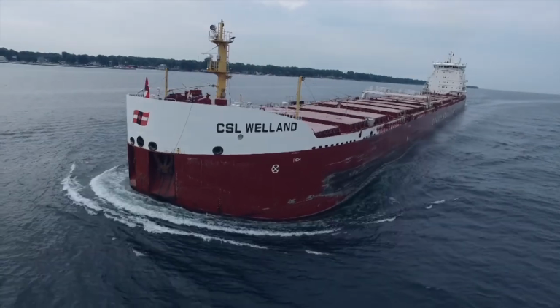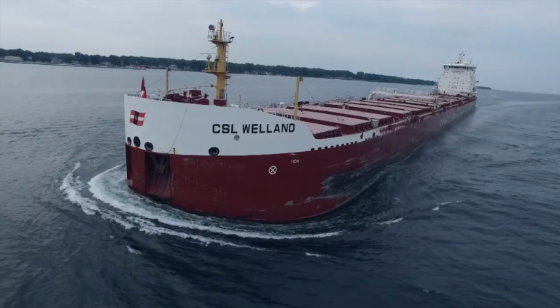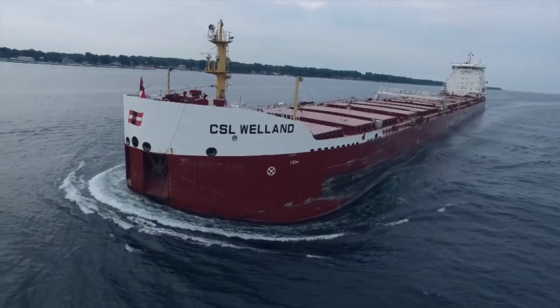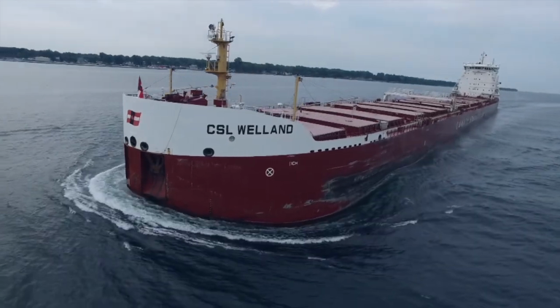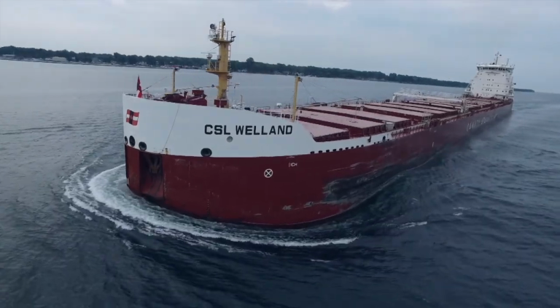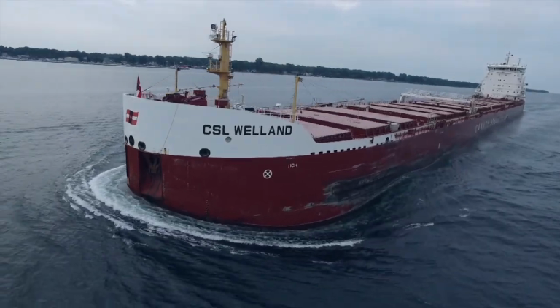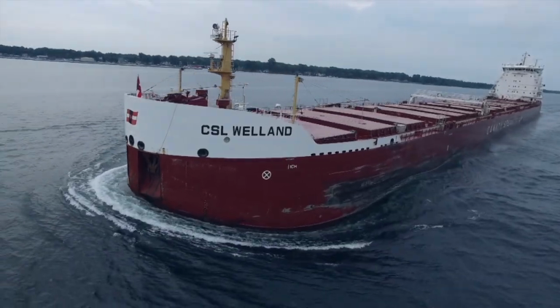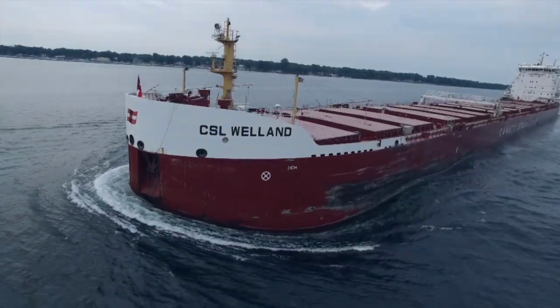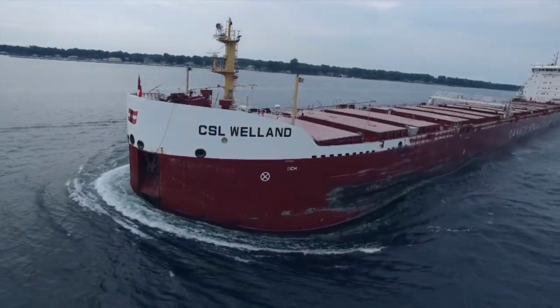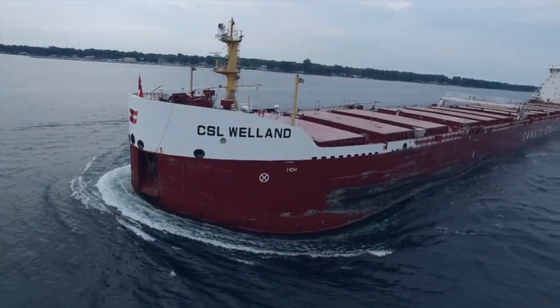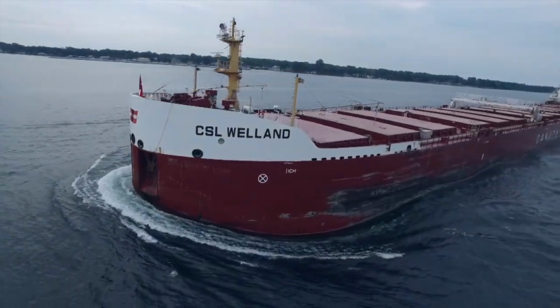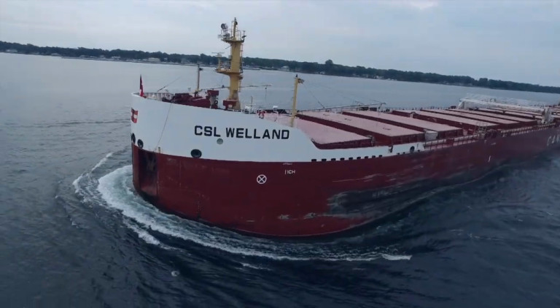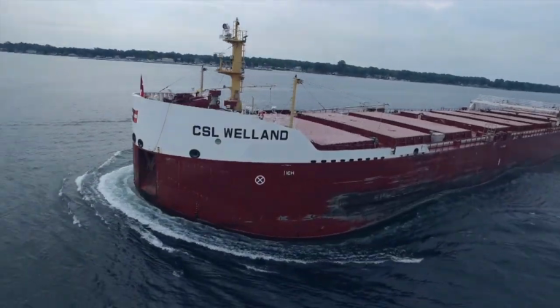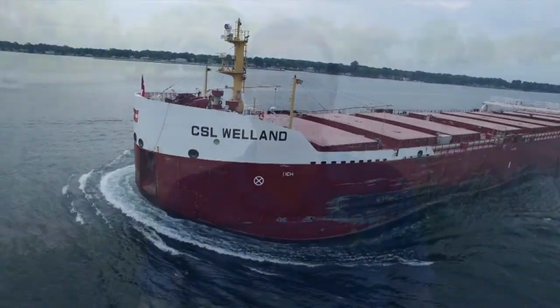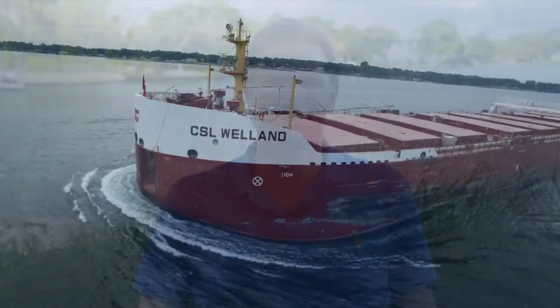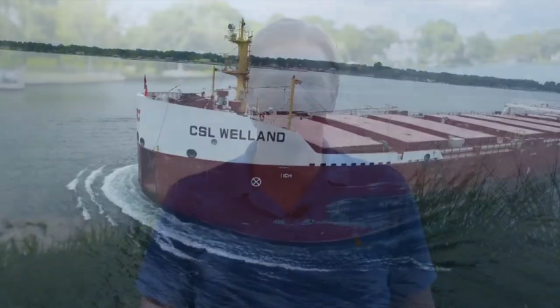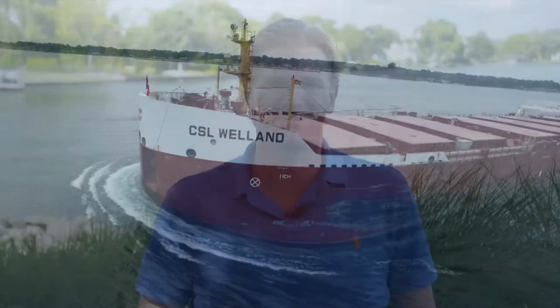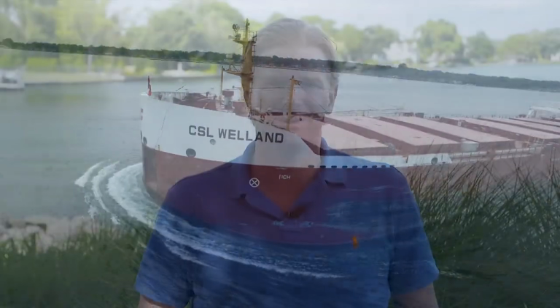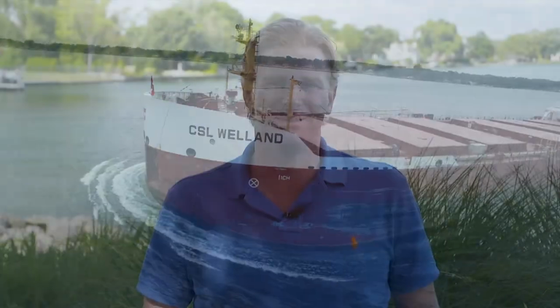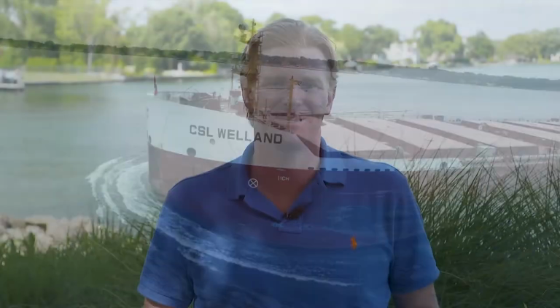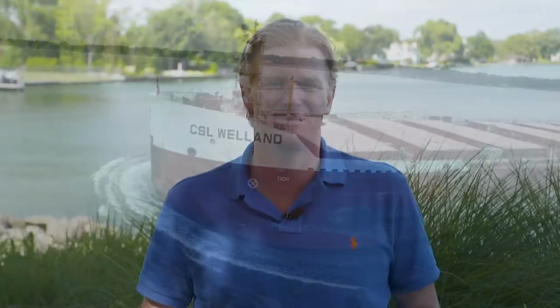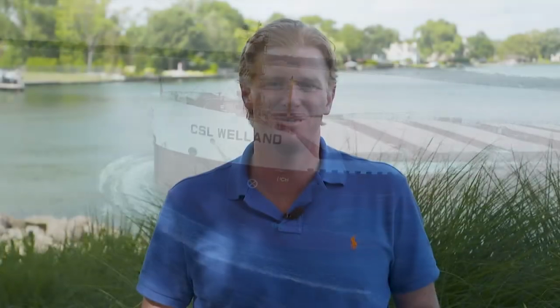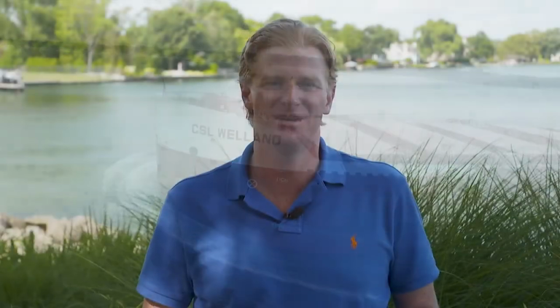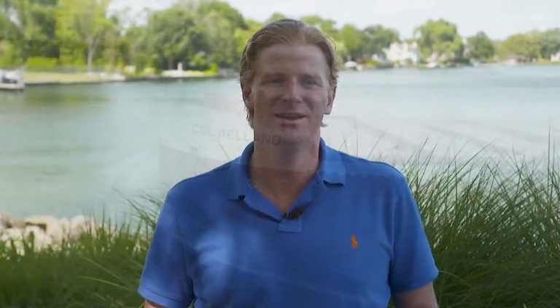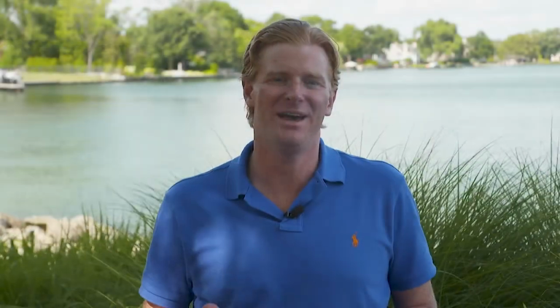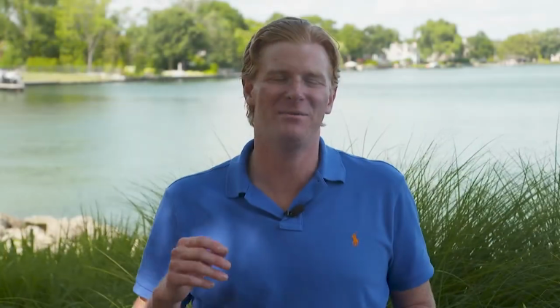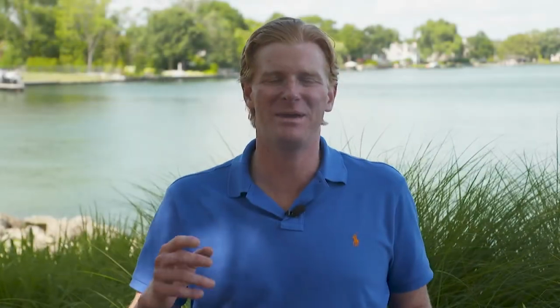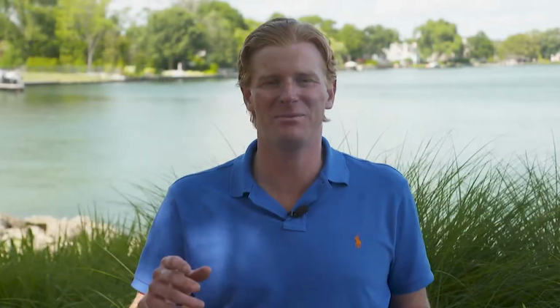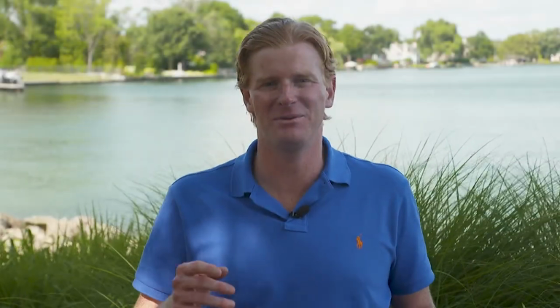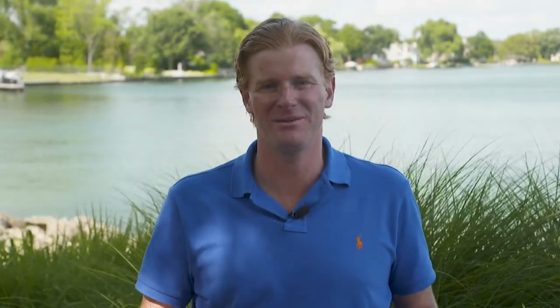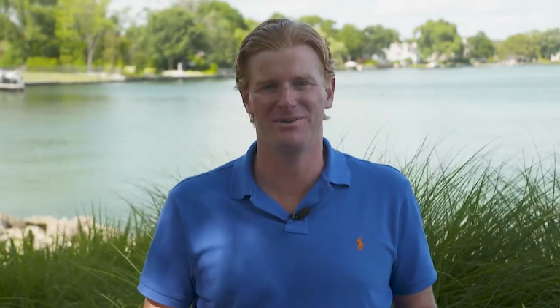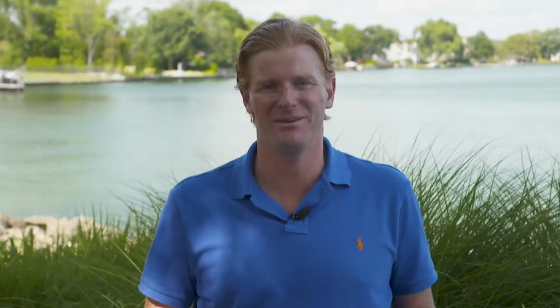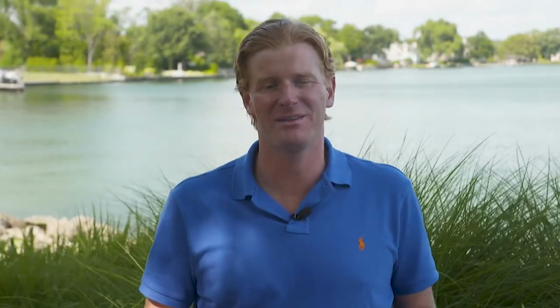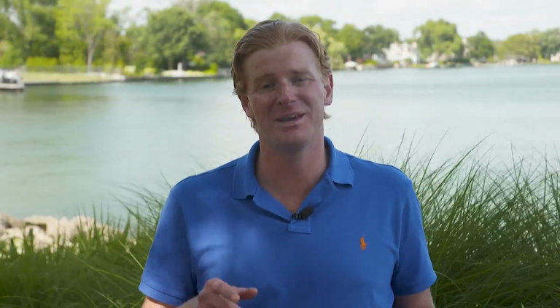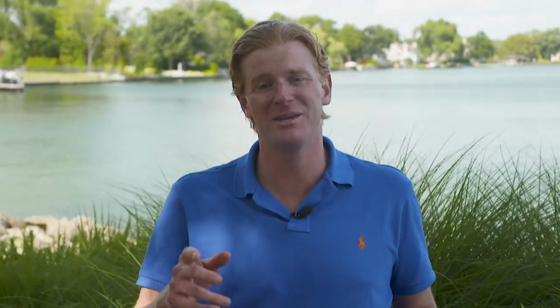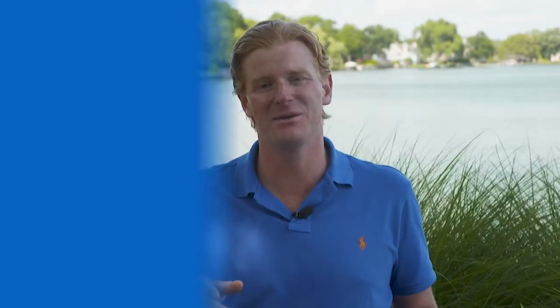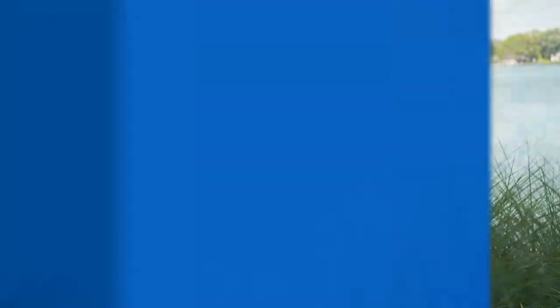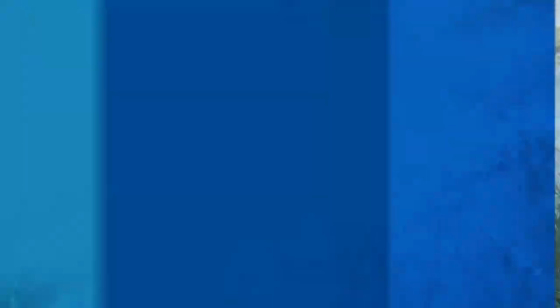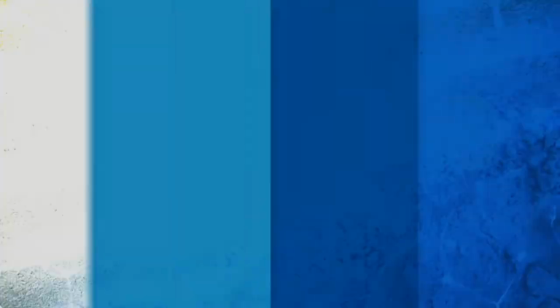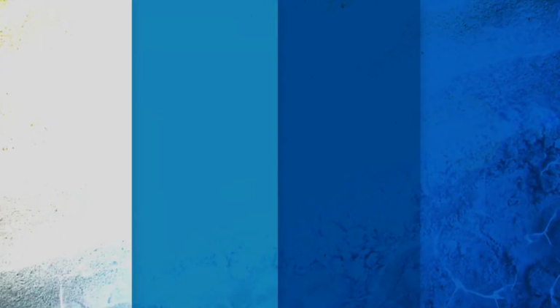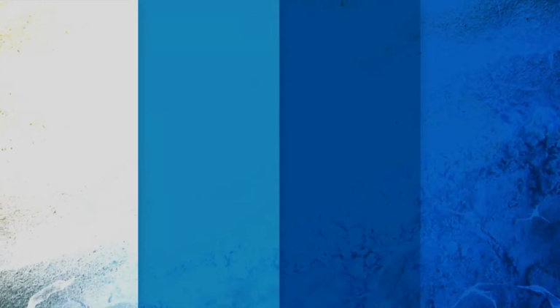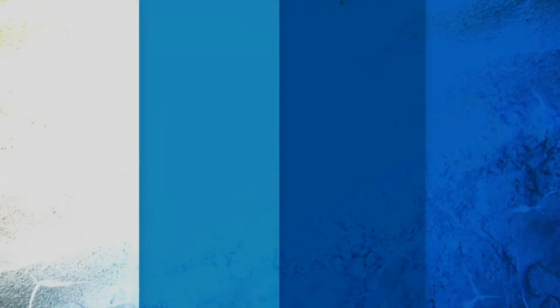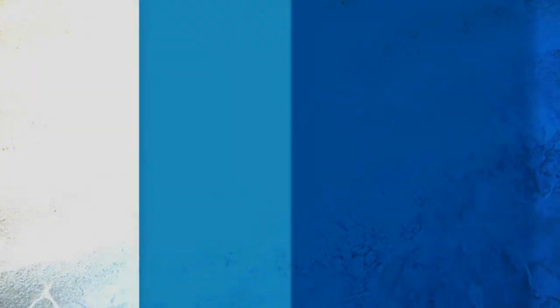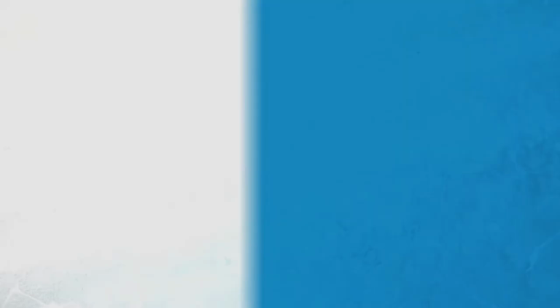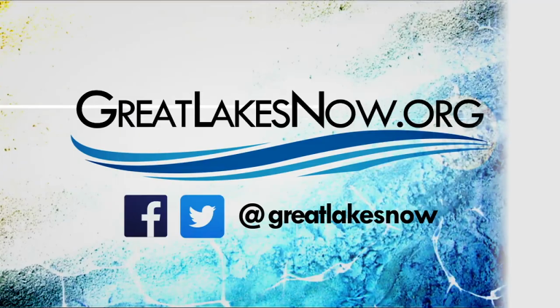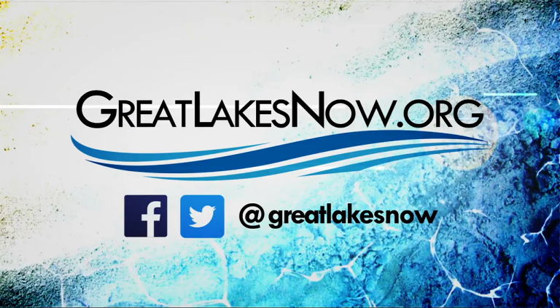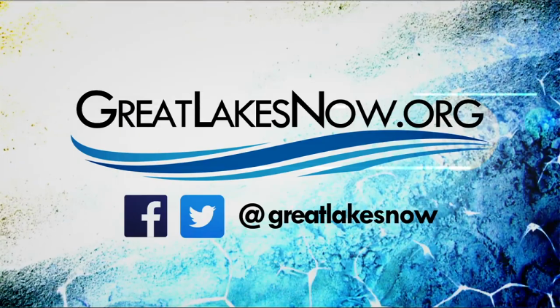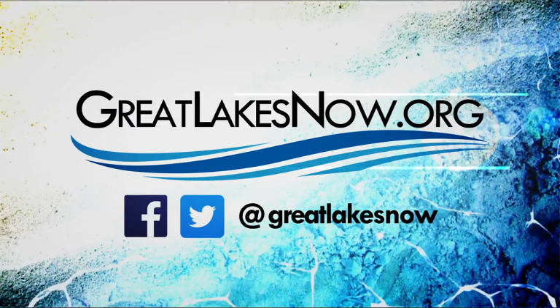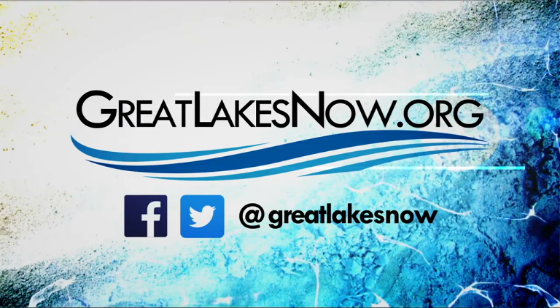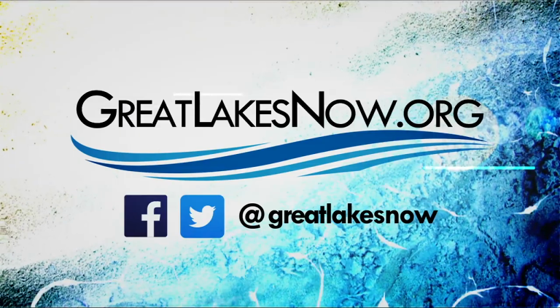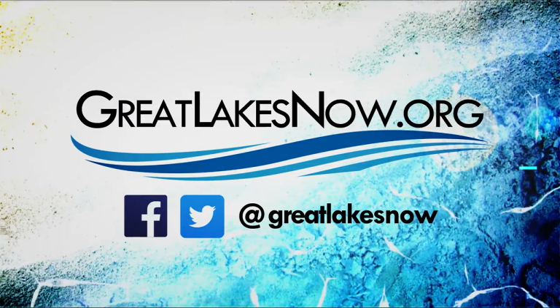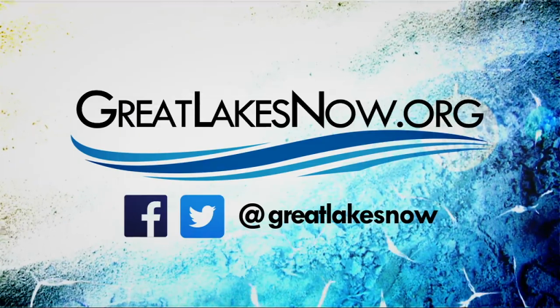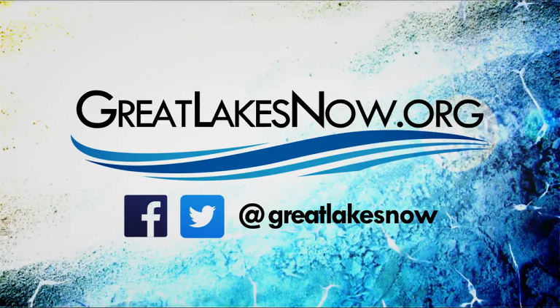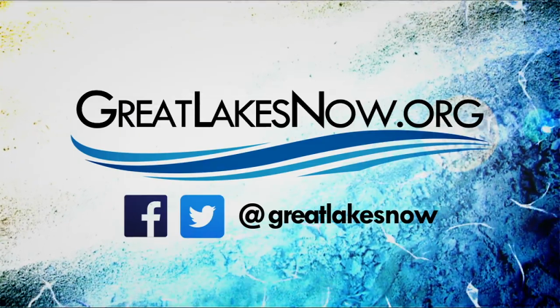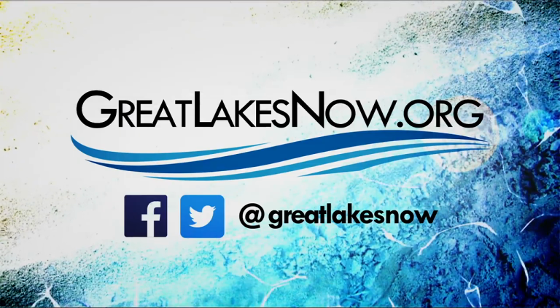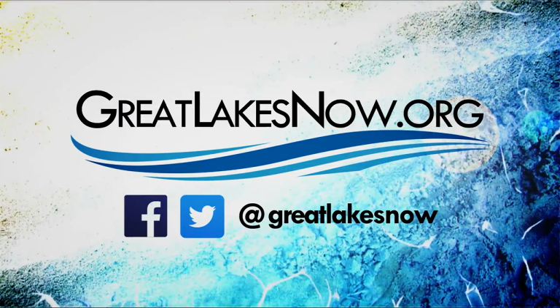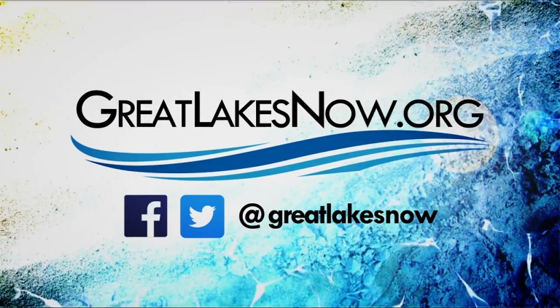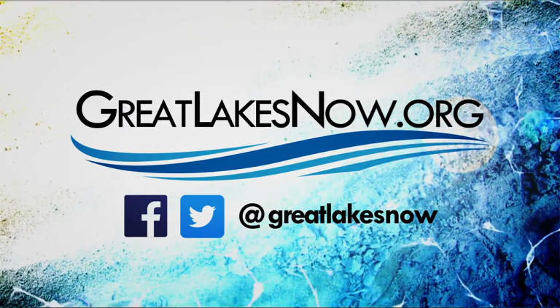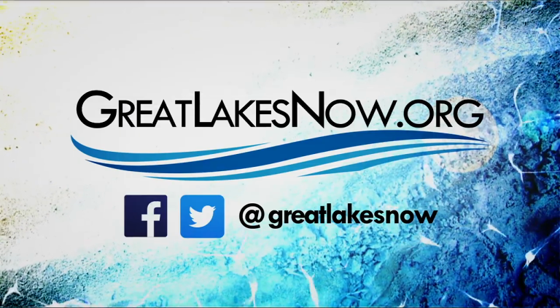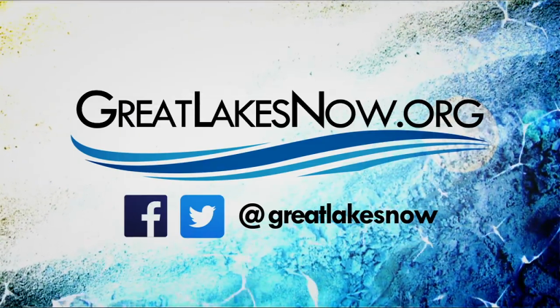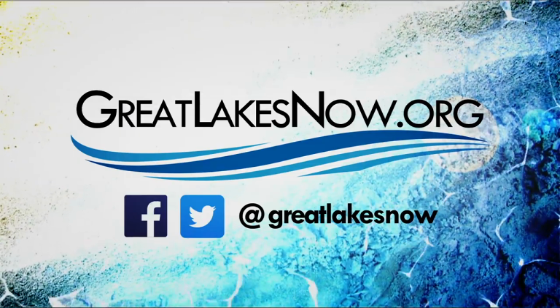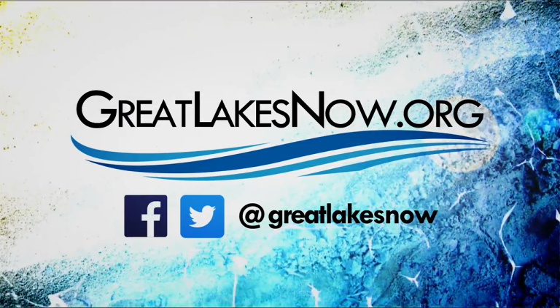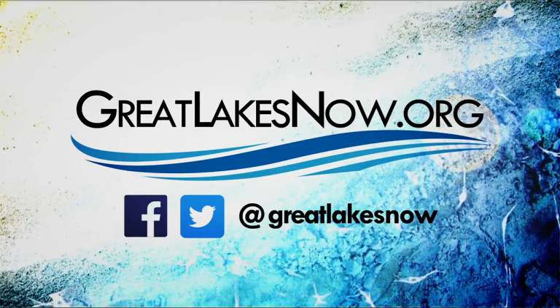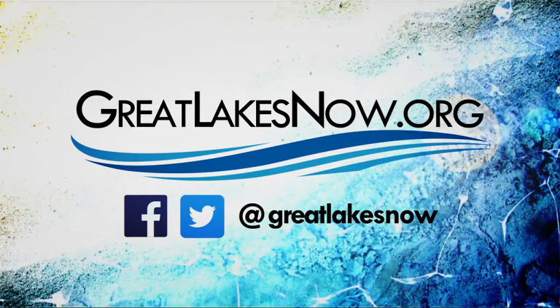At Great Lakes Now, we aim to cover the Great Lakes region and the people who live here. Please follow us on social media, subscribe to our YouTube channel, and sign up for our newsletter at GreatLakesNow.org.